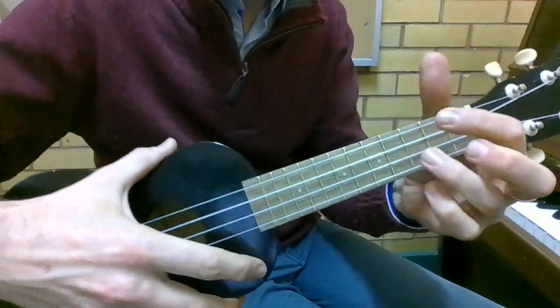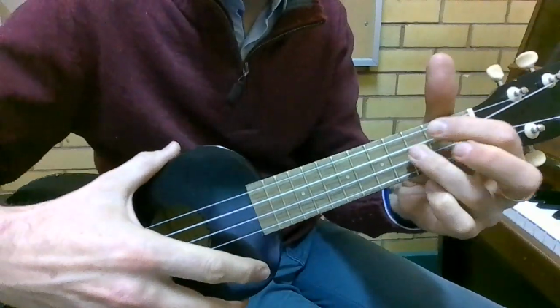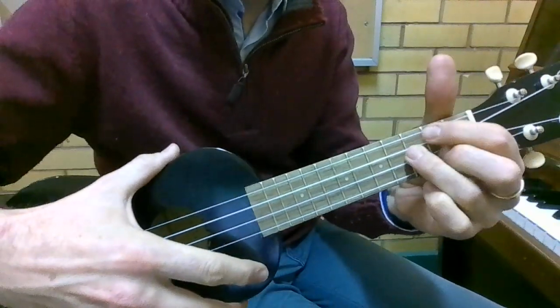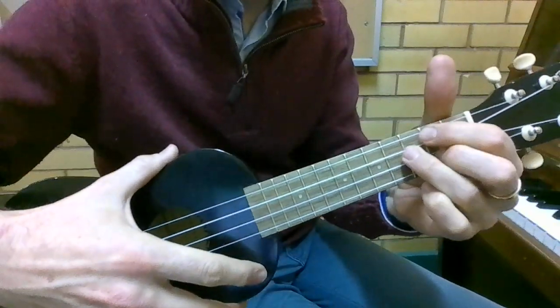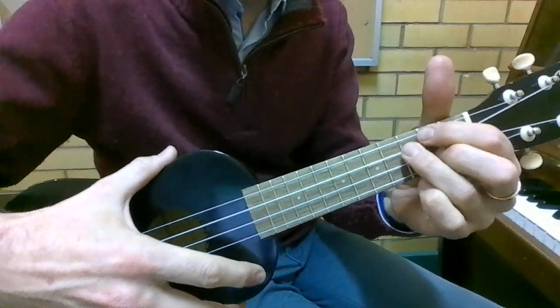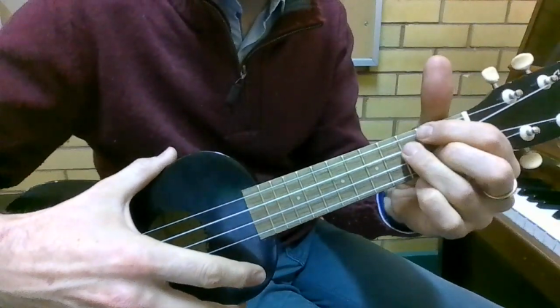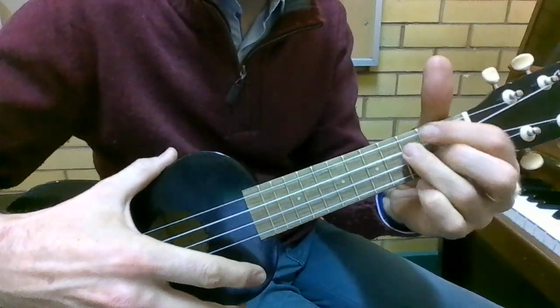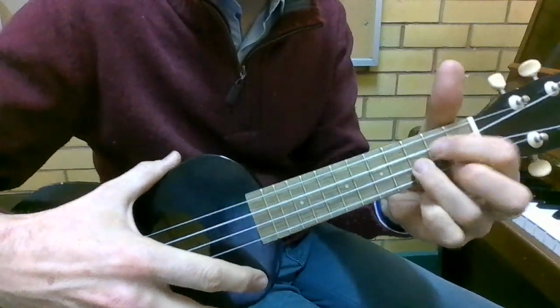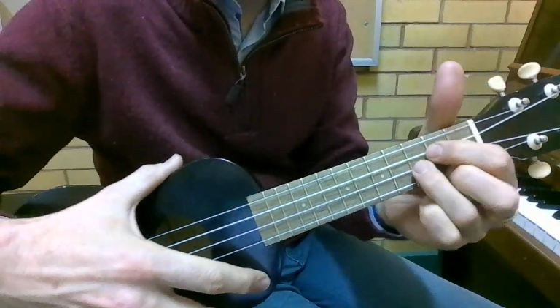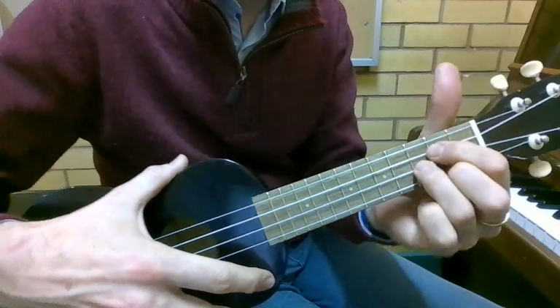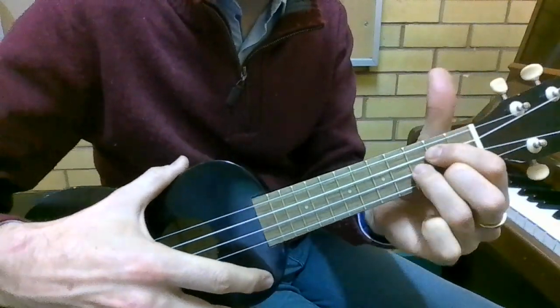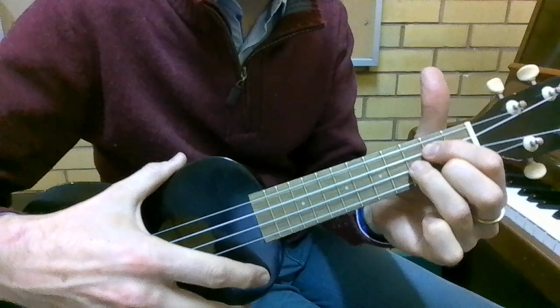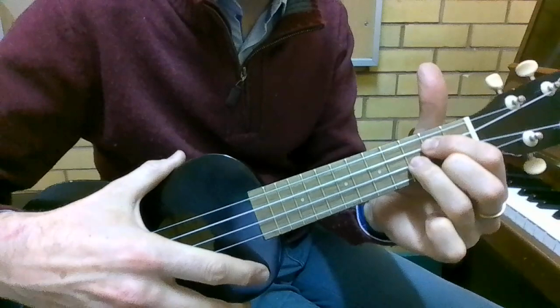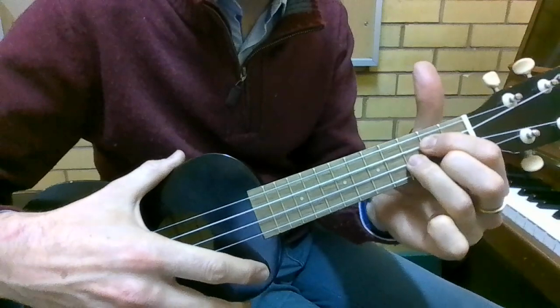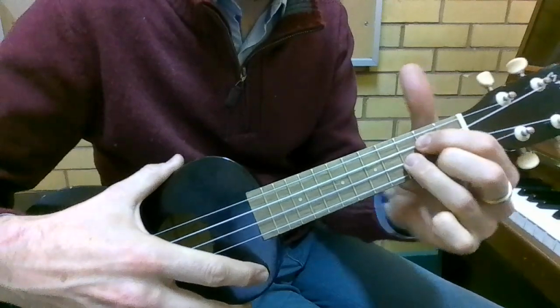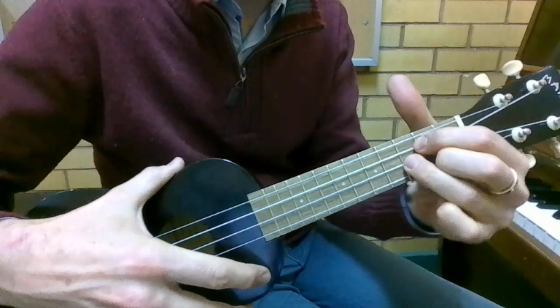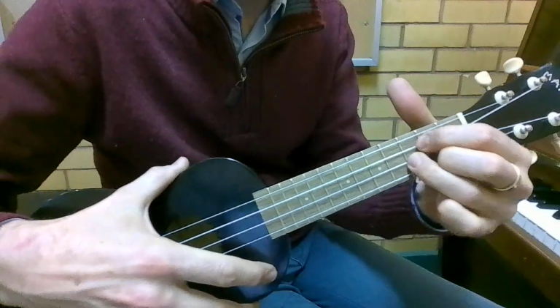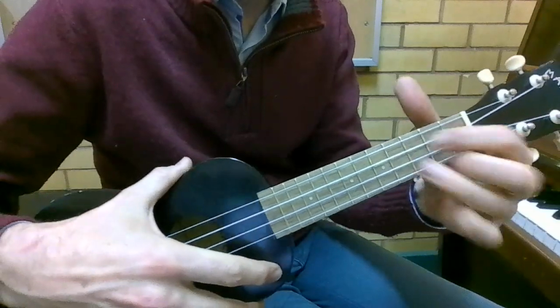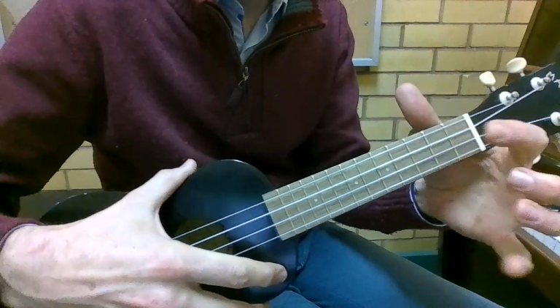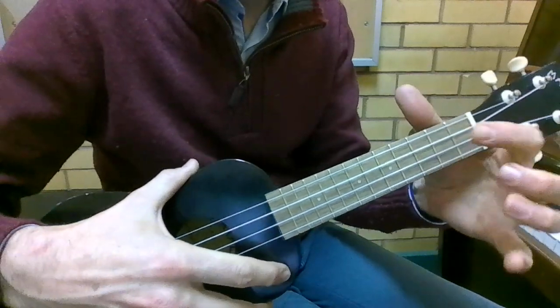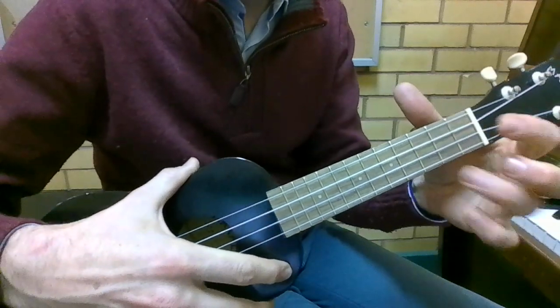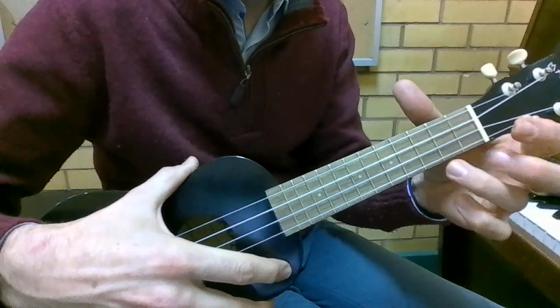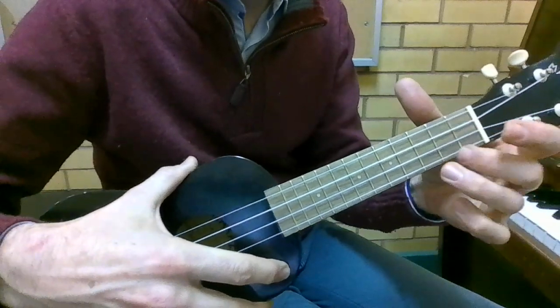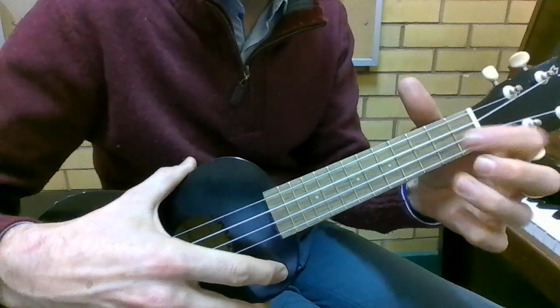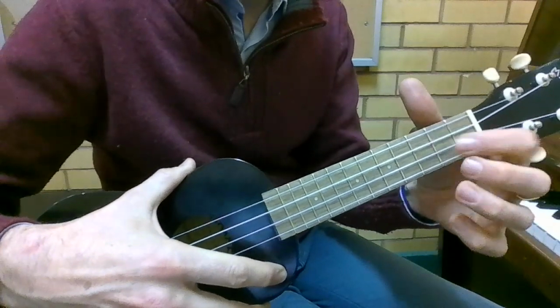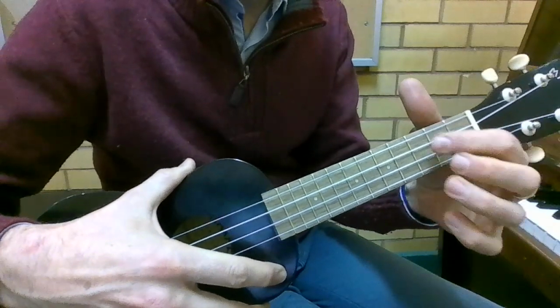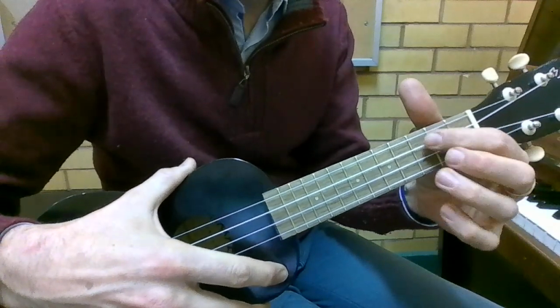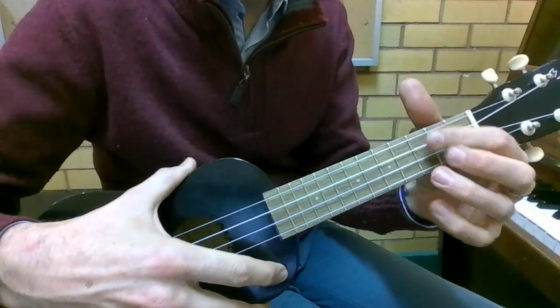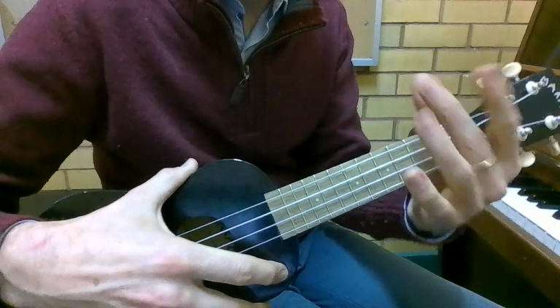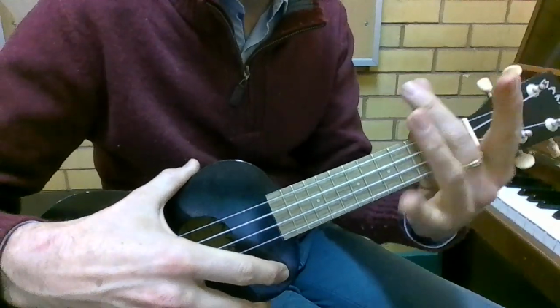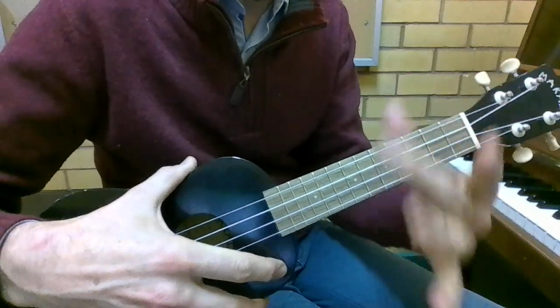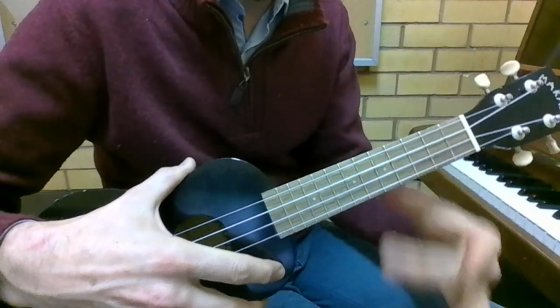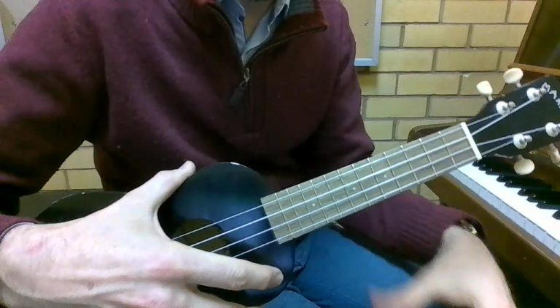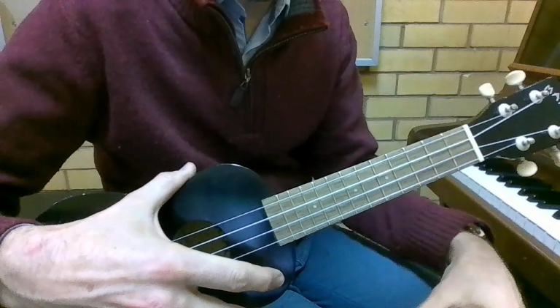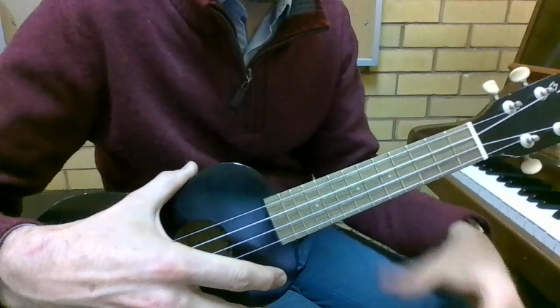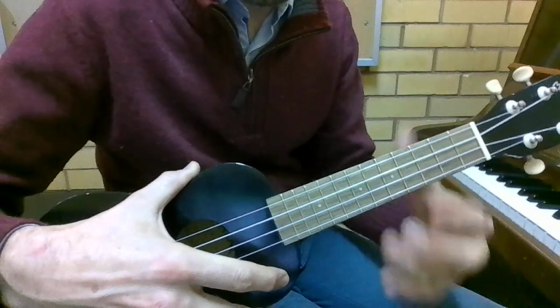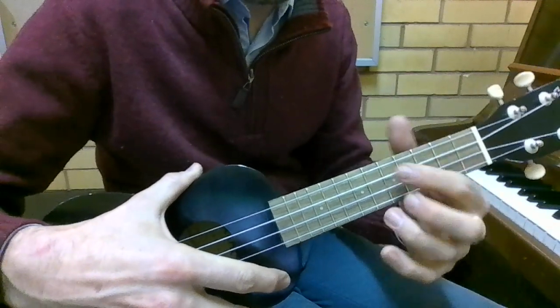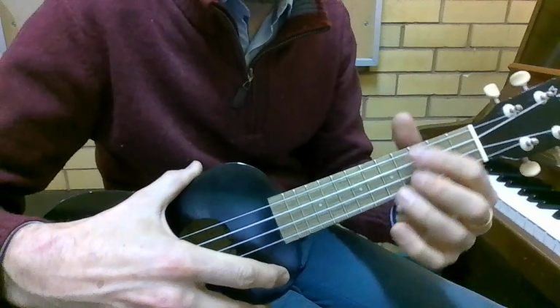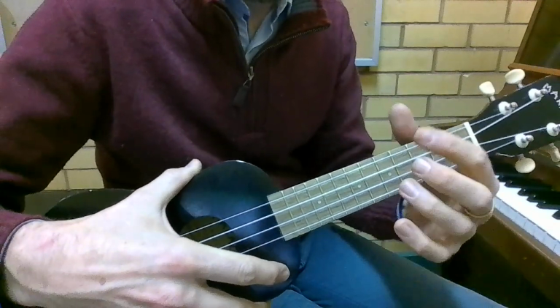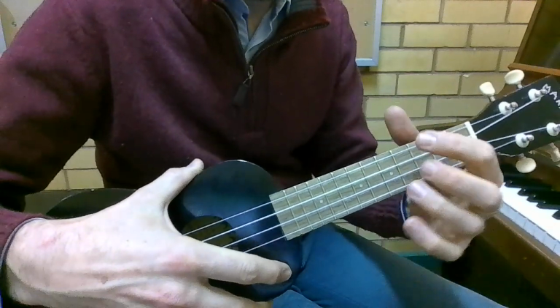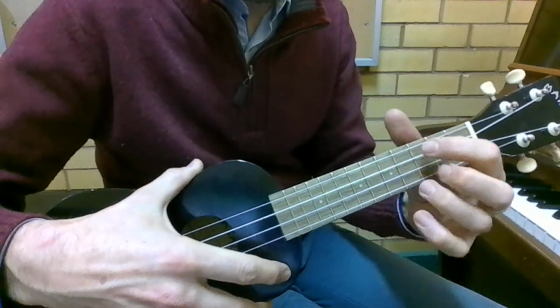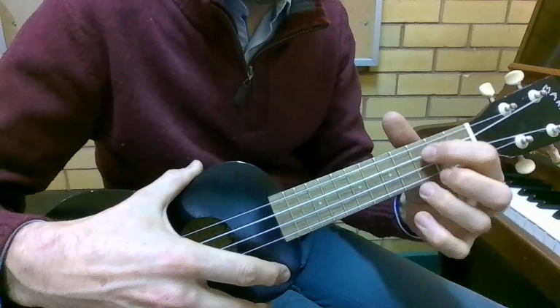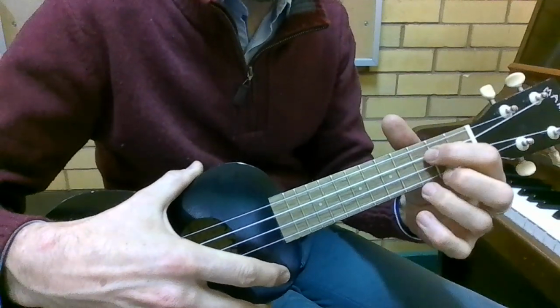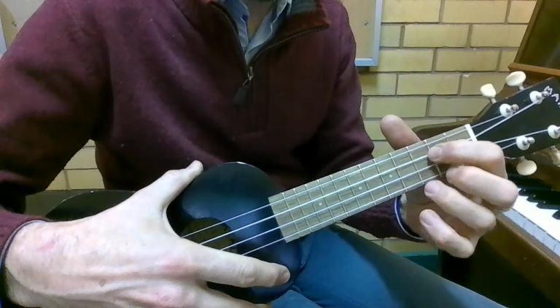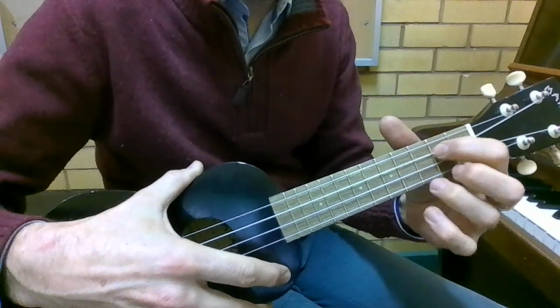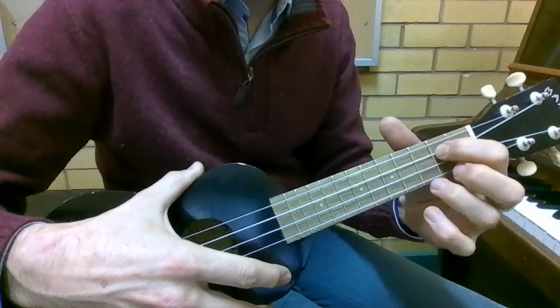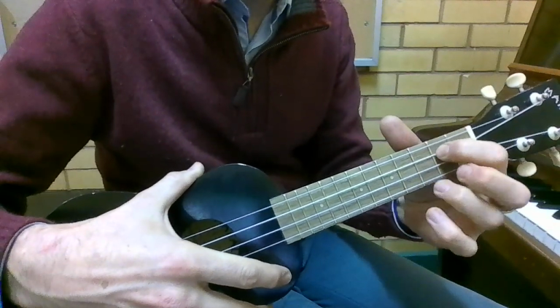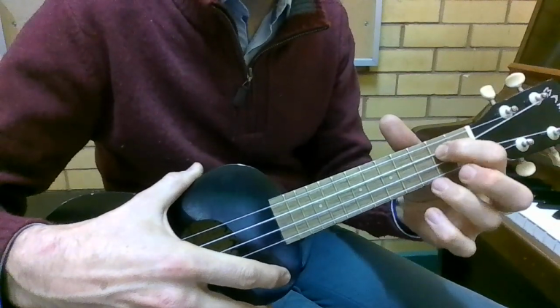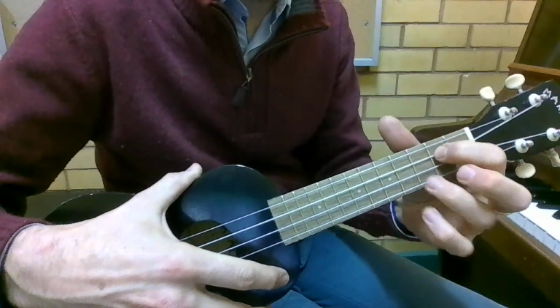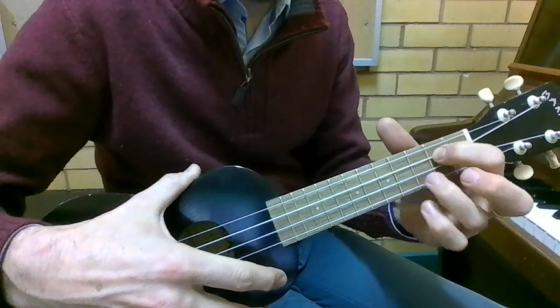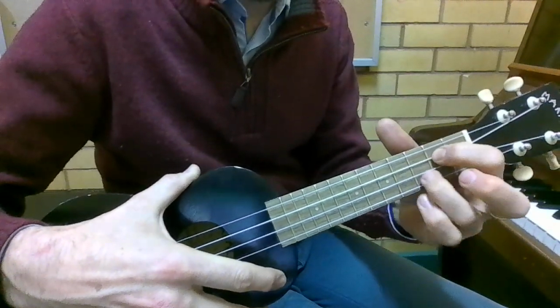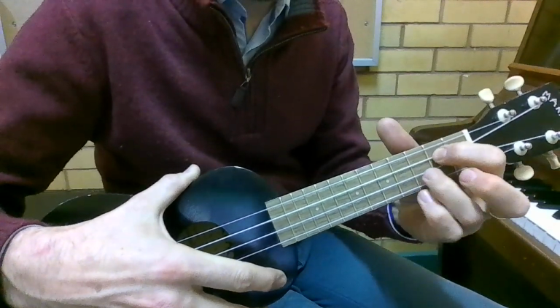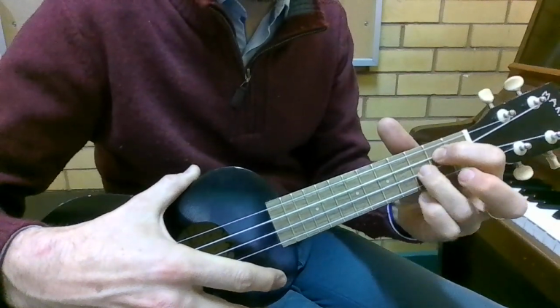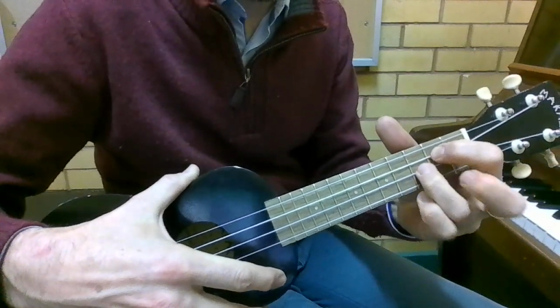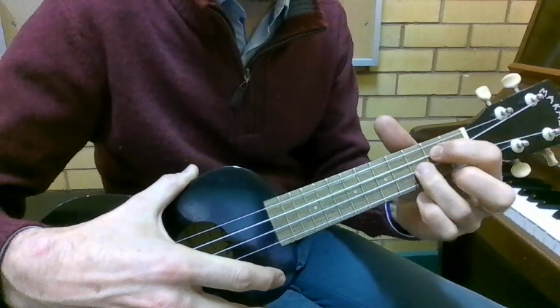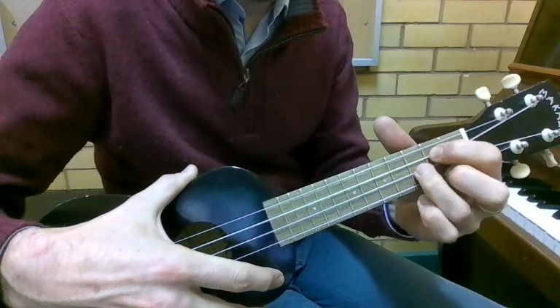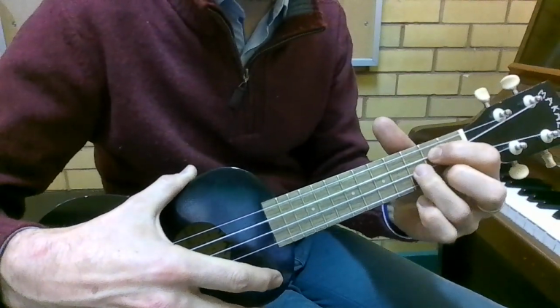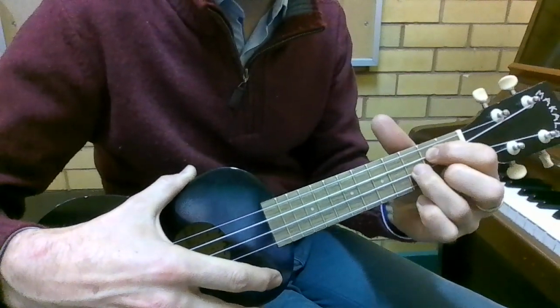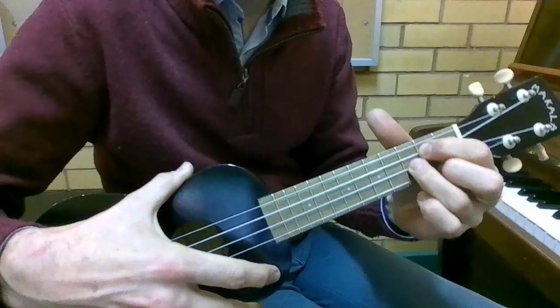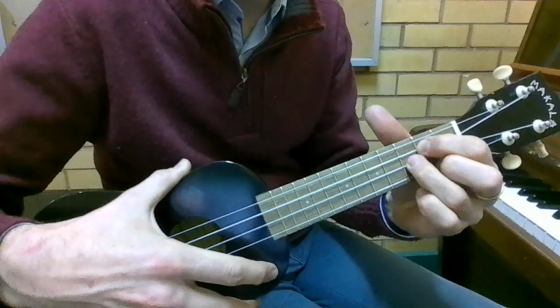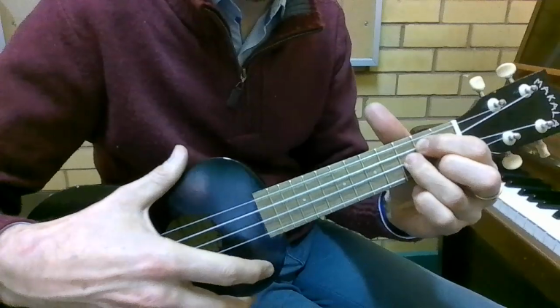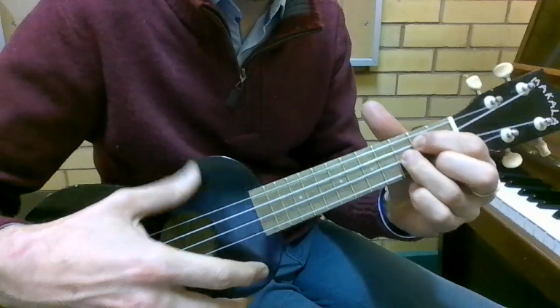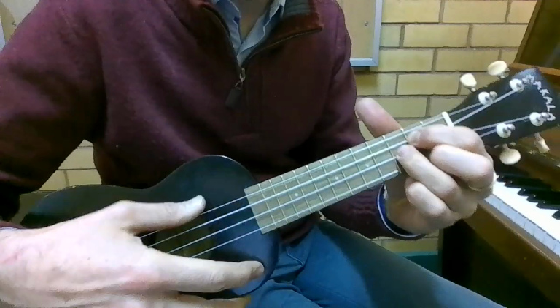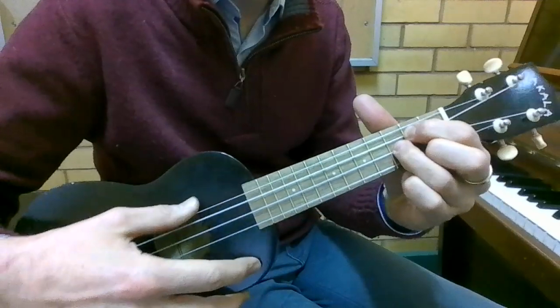If you didn't see this chord to start, it's going downwards this way: open, 2nd, 3rd, 2nd.